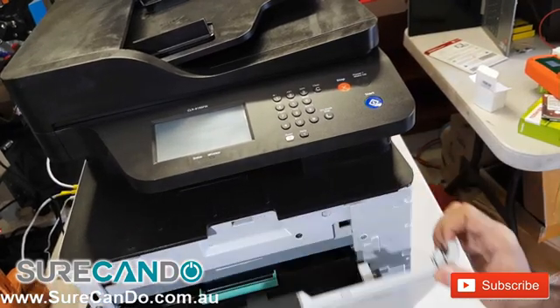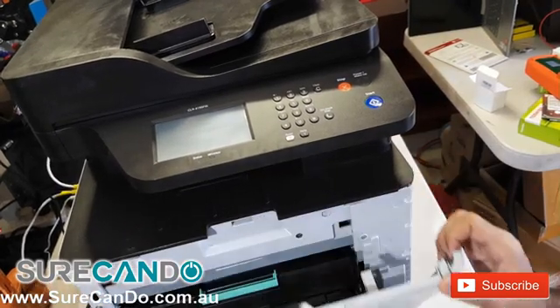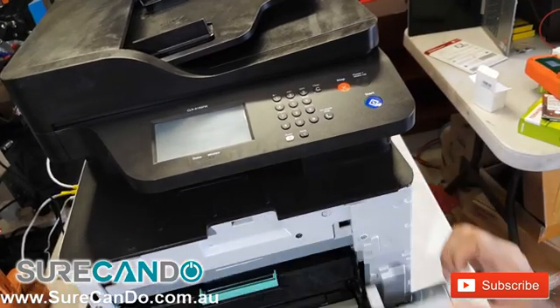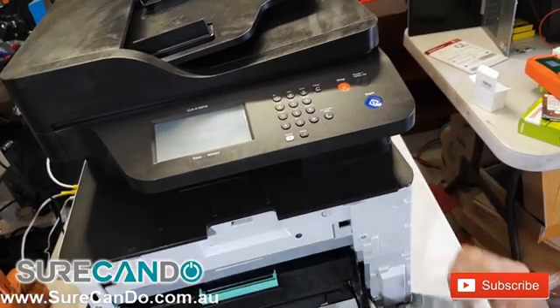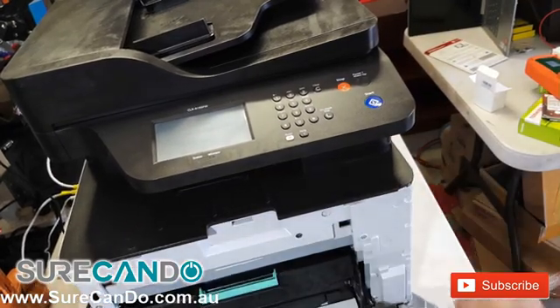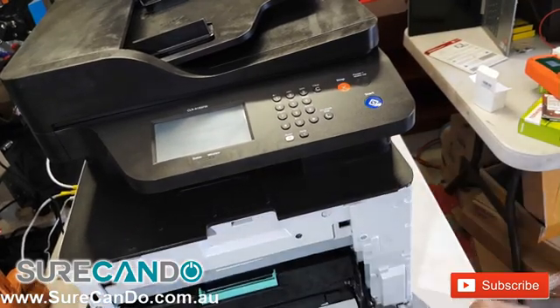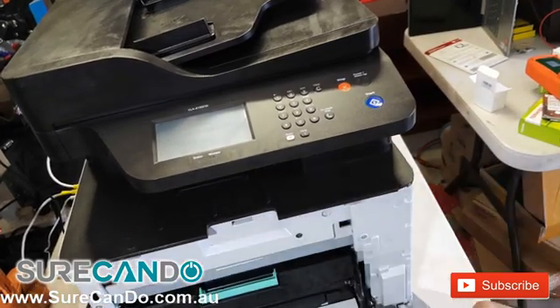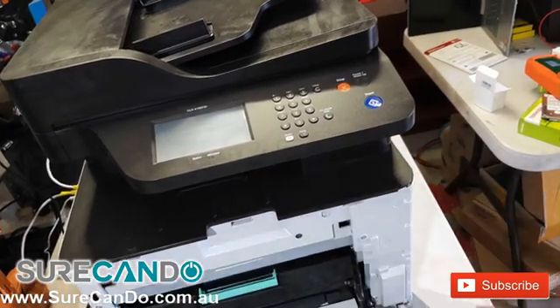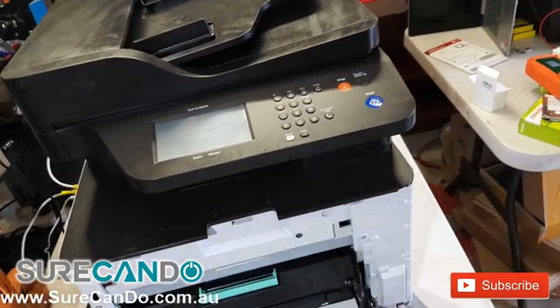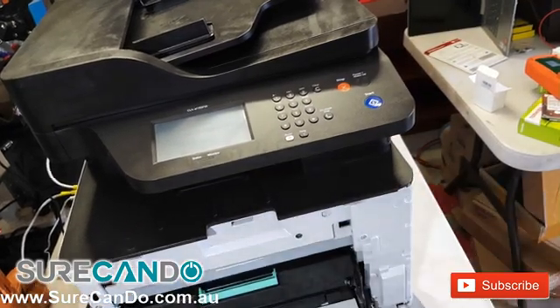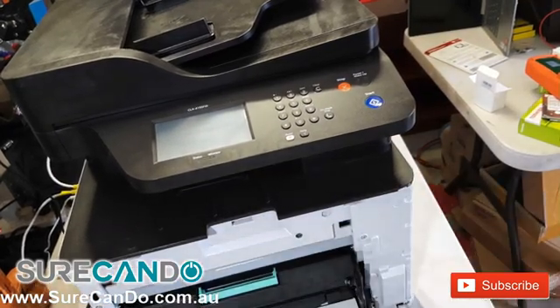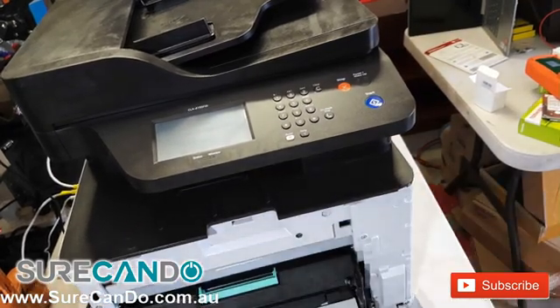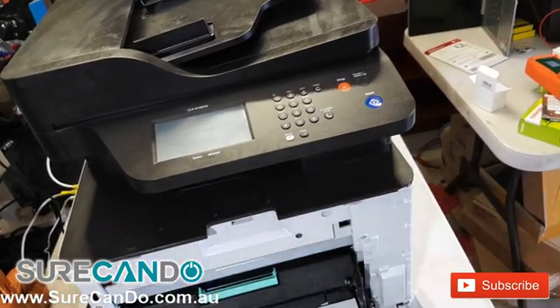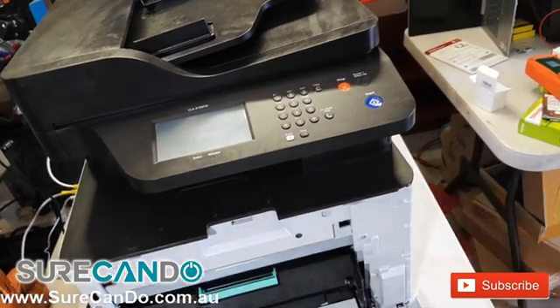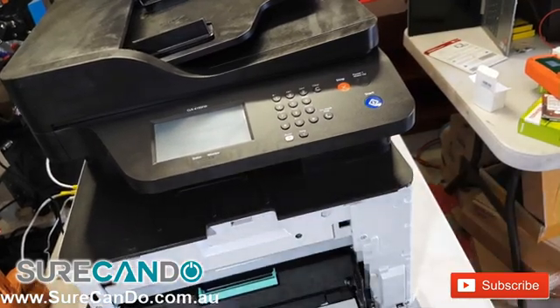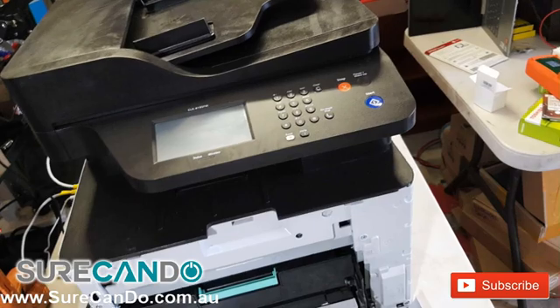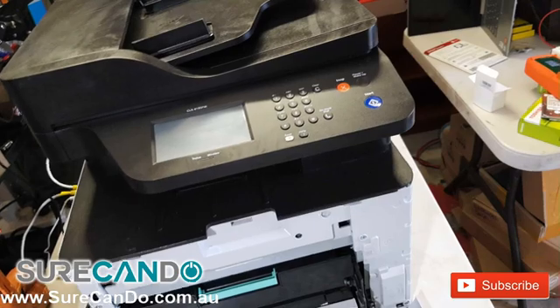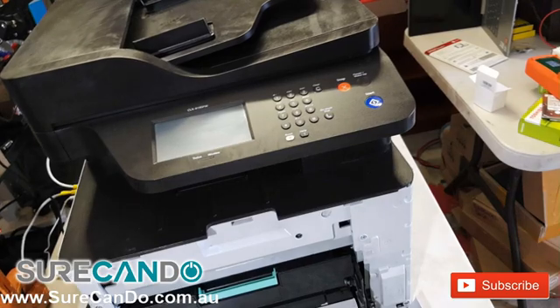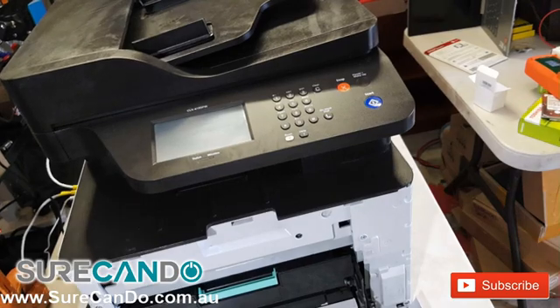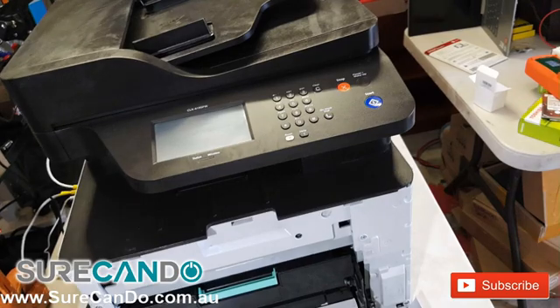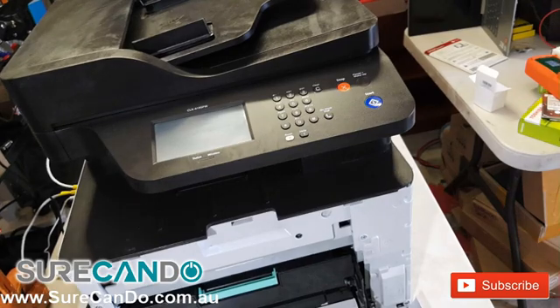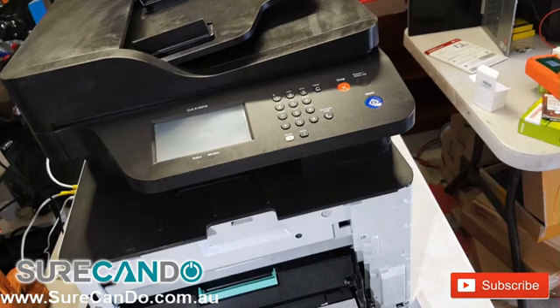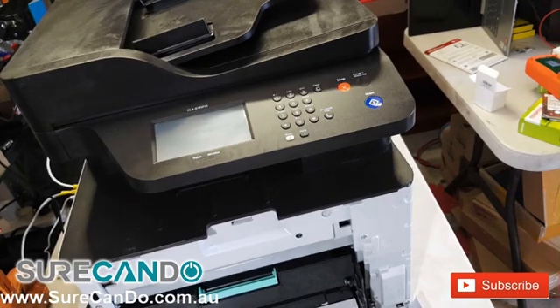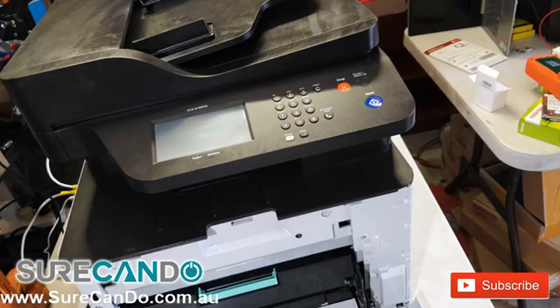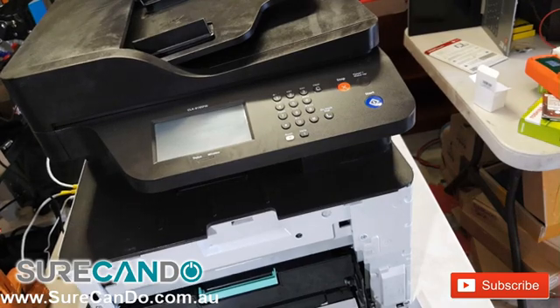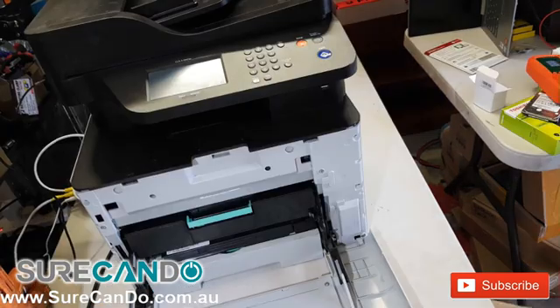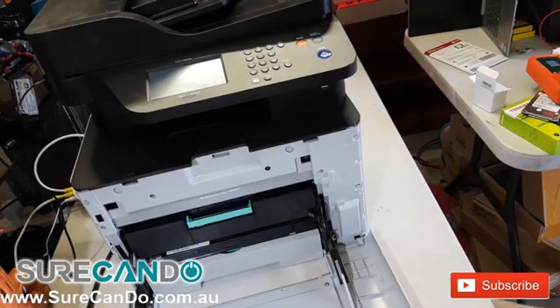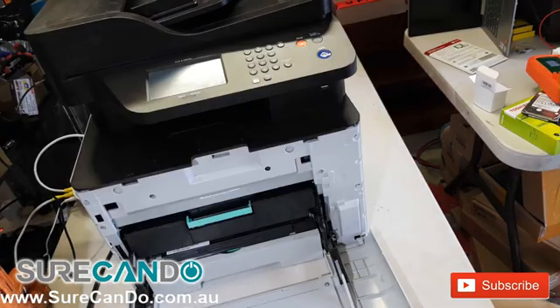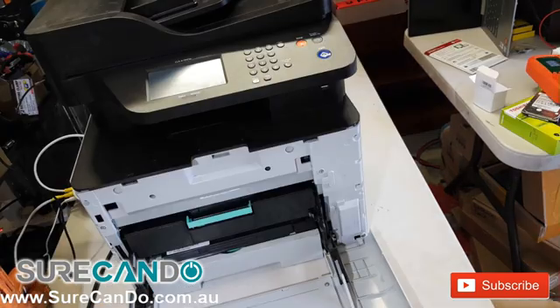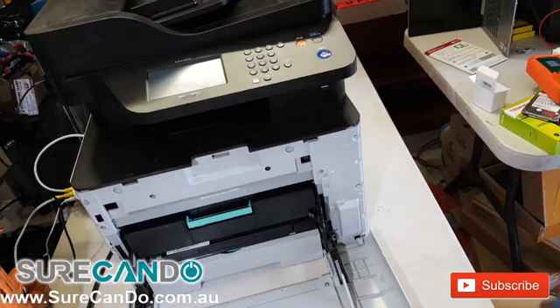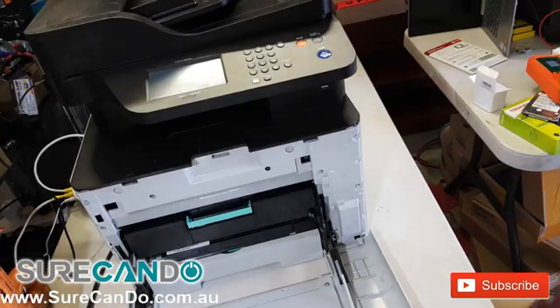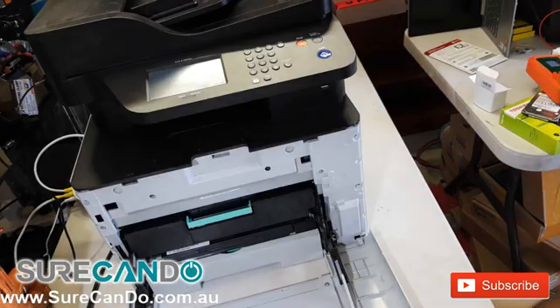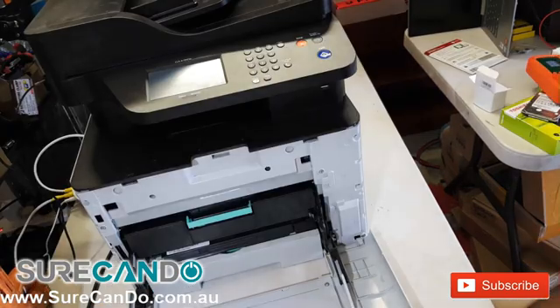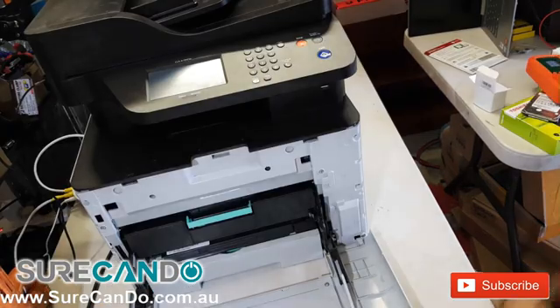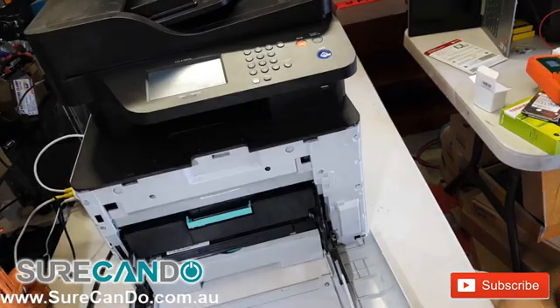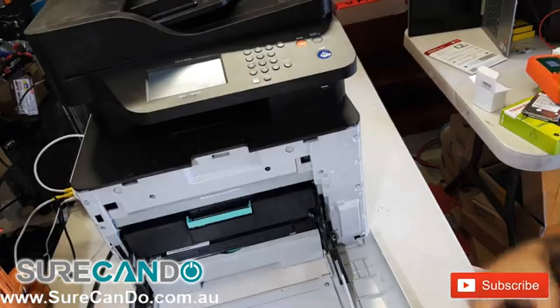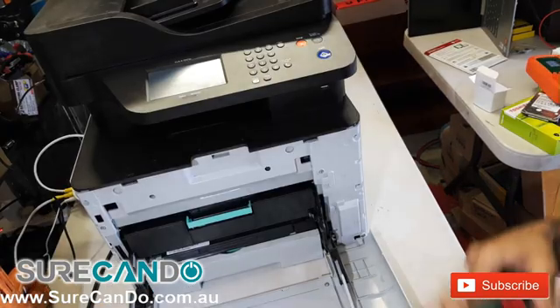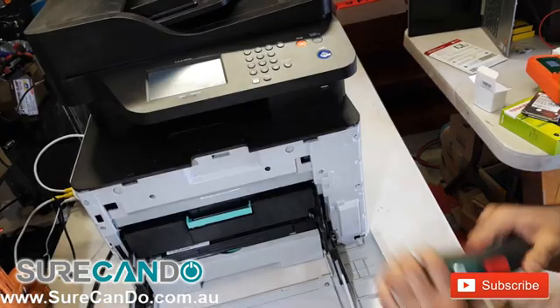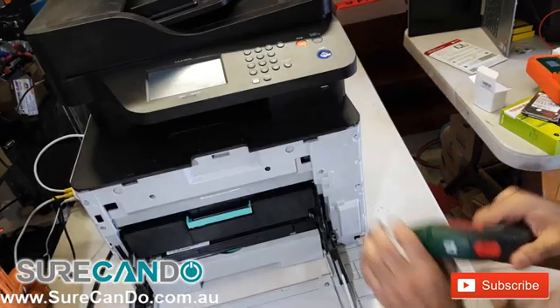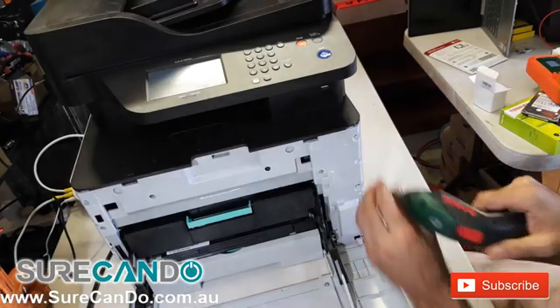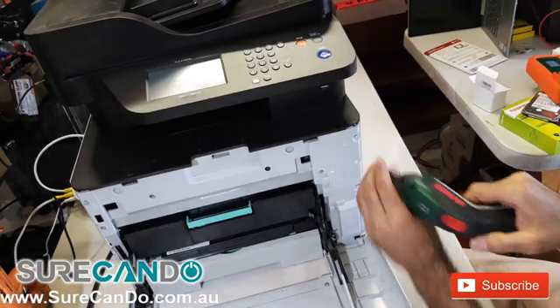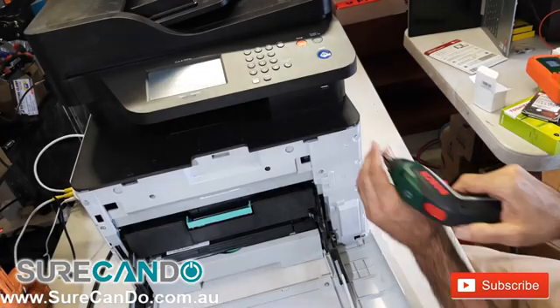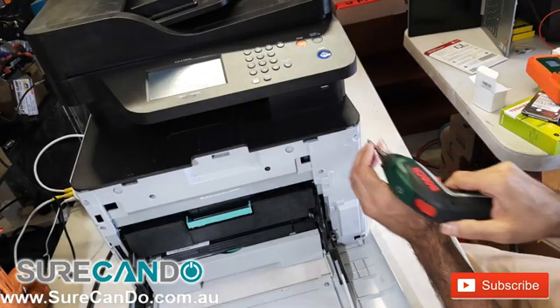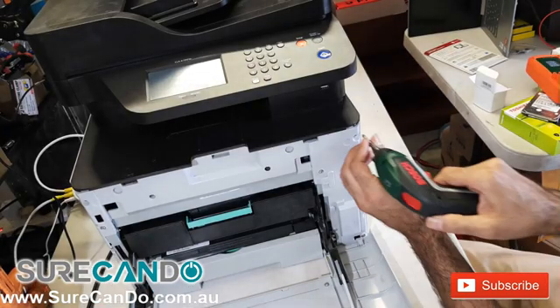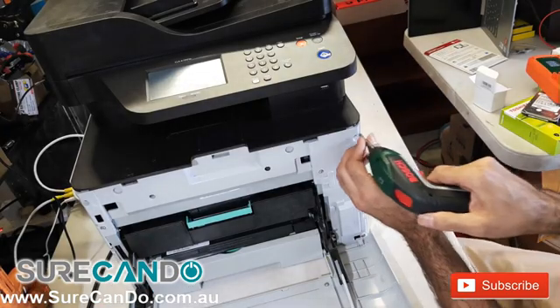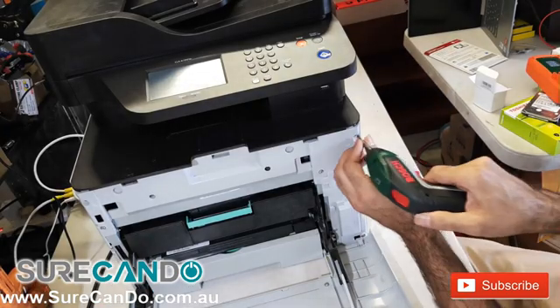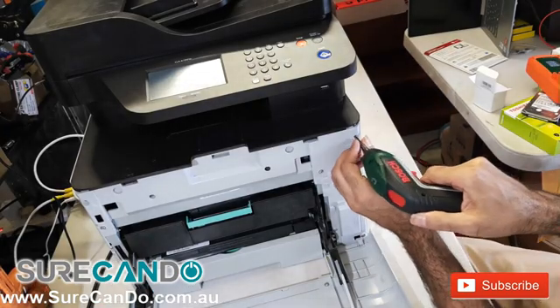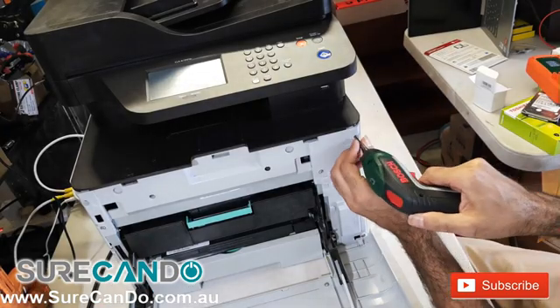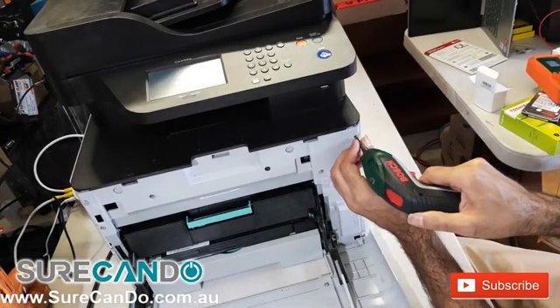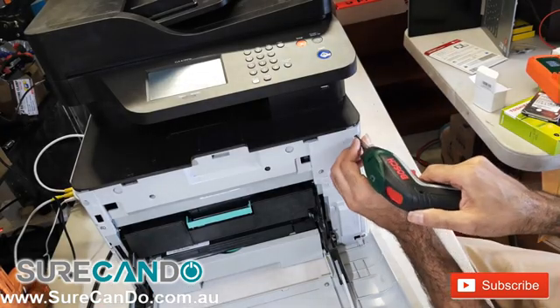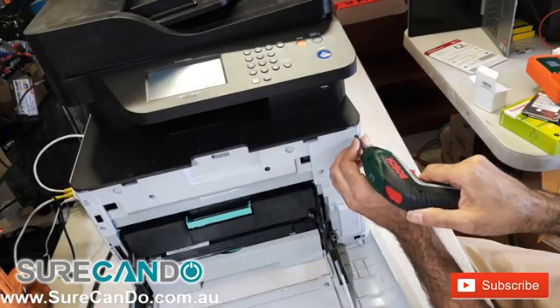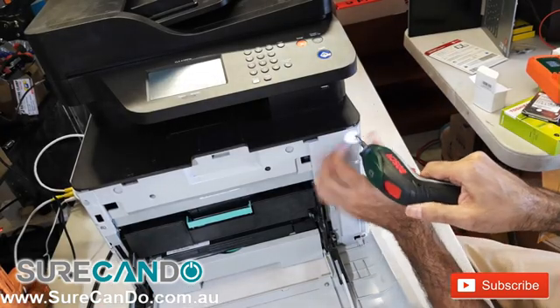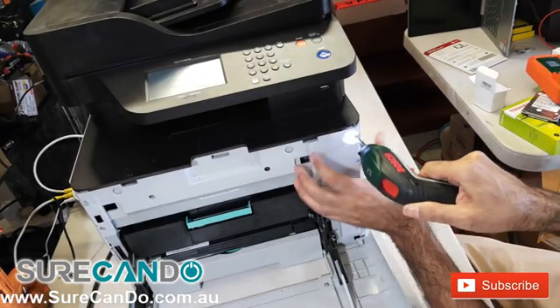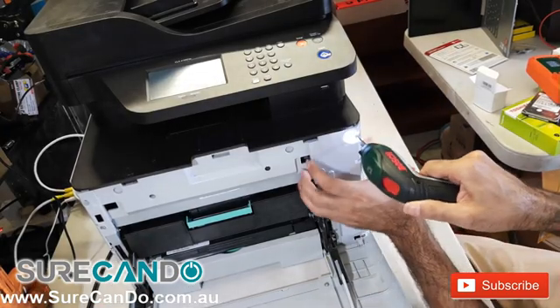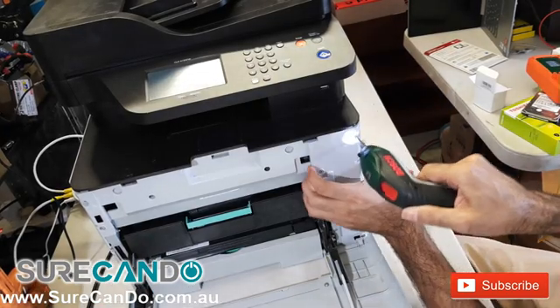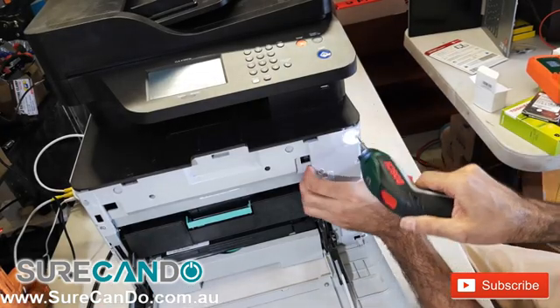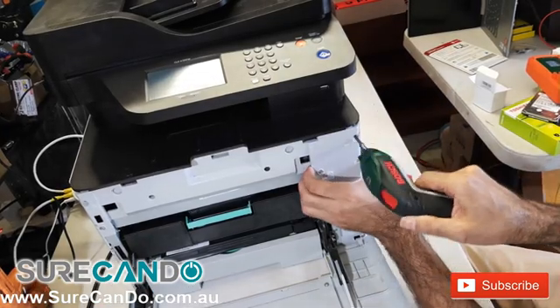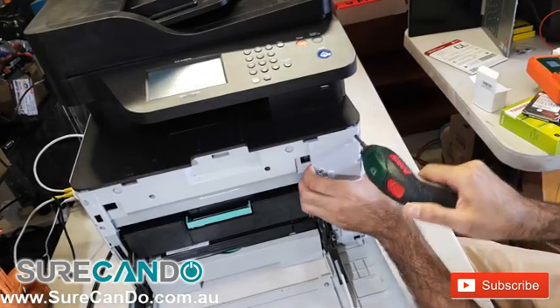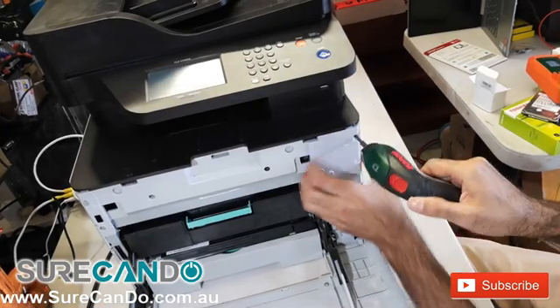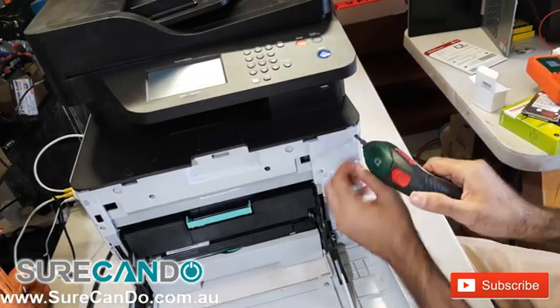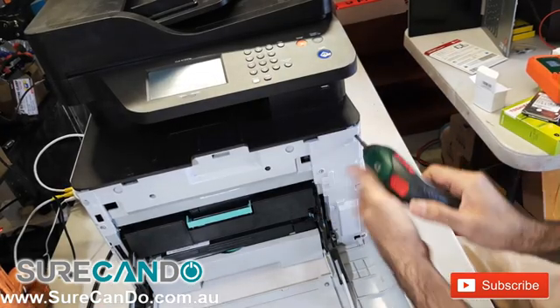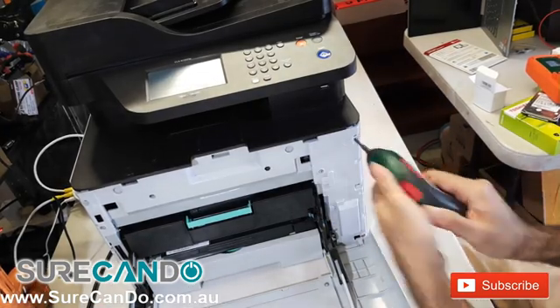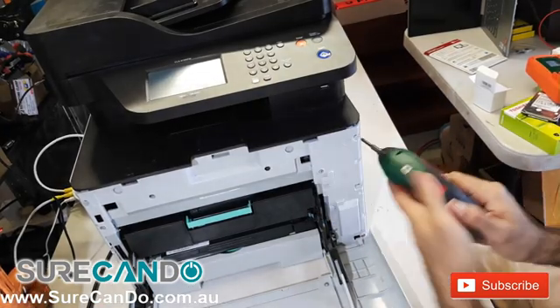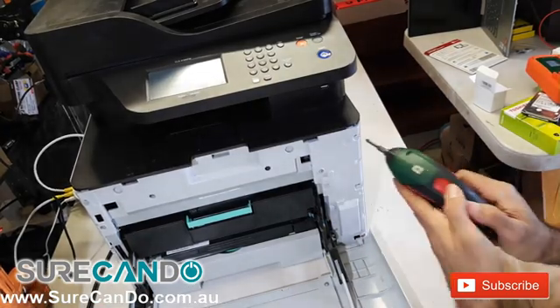Start by opening the front cover. Remove the three screws in the front.